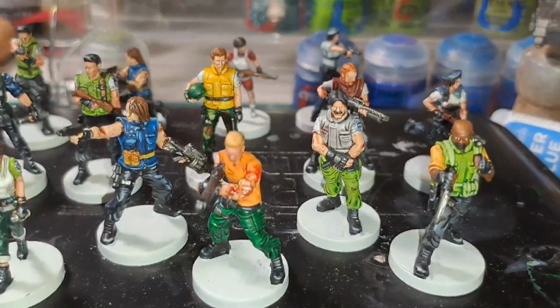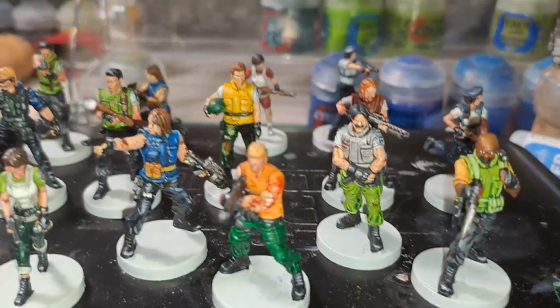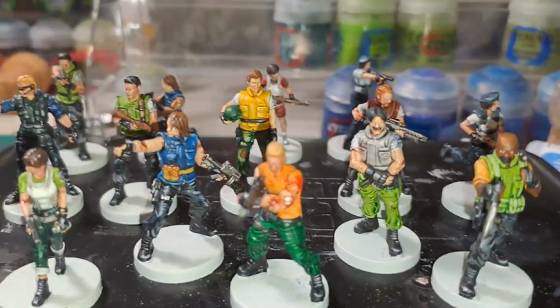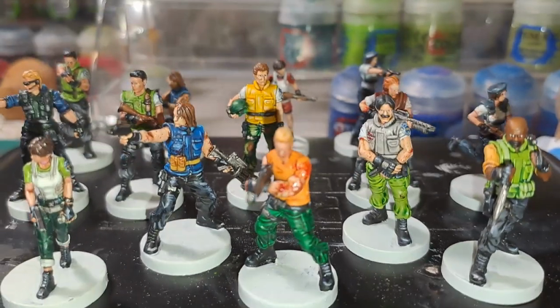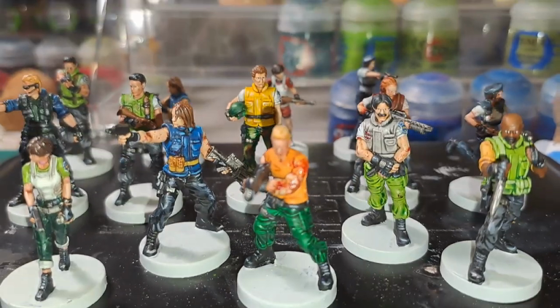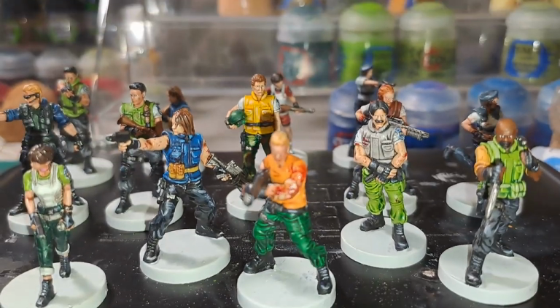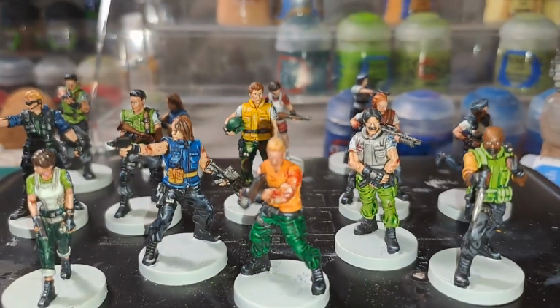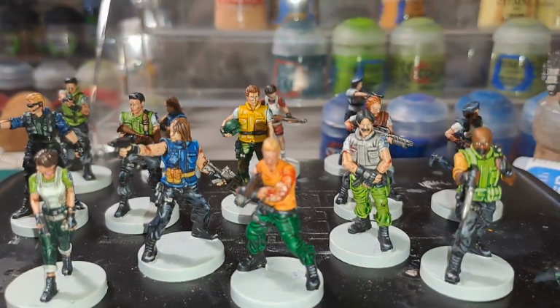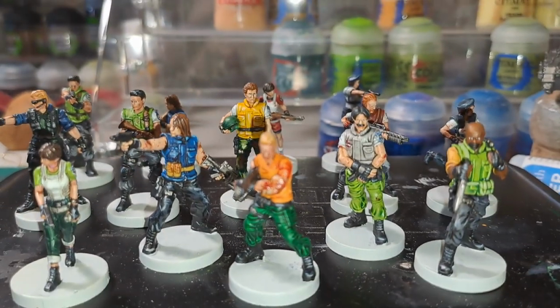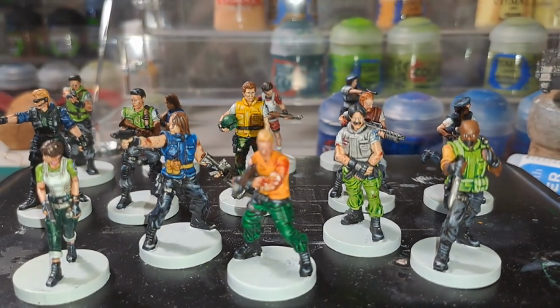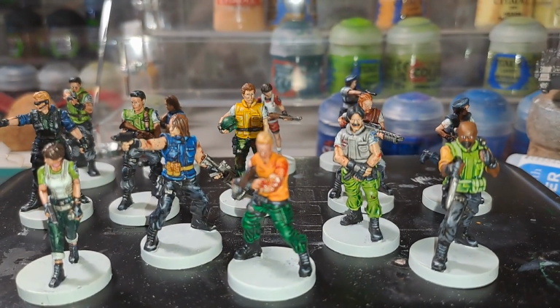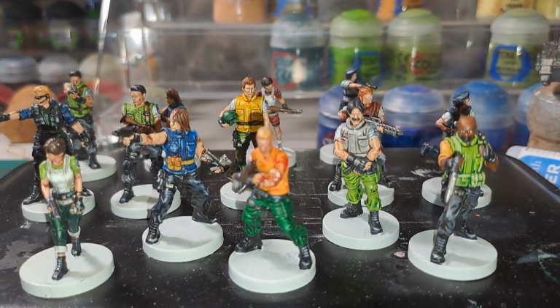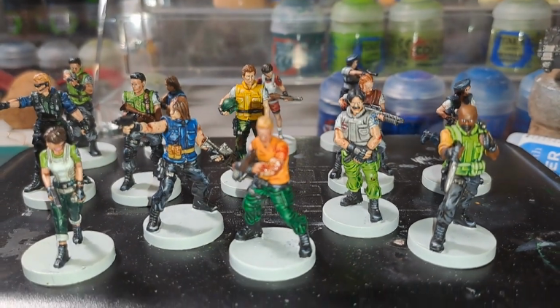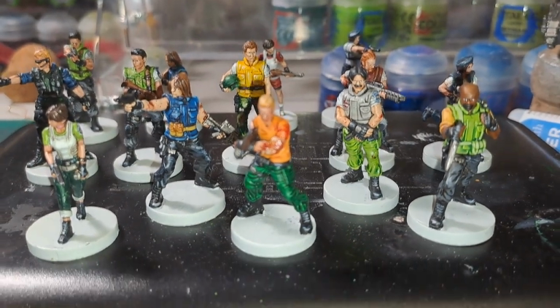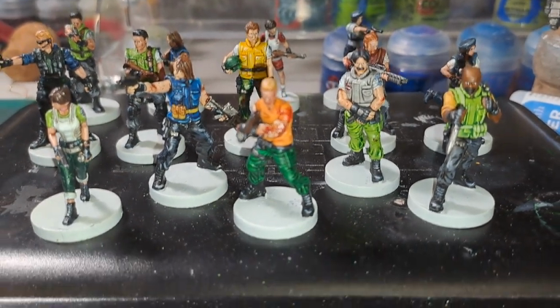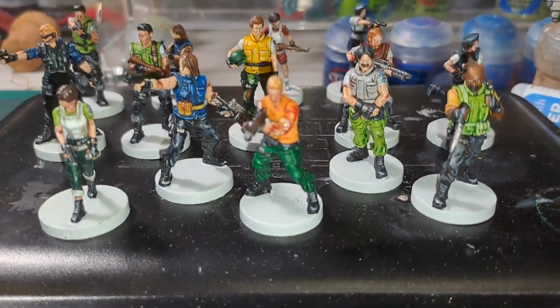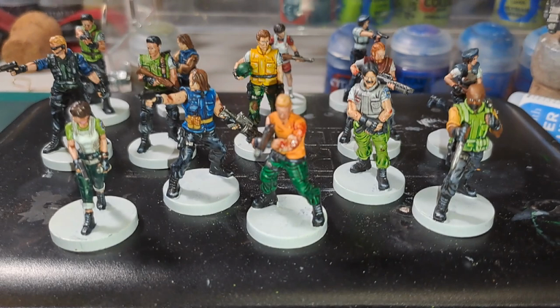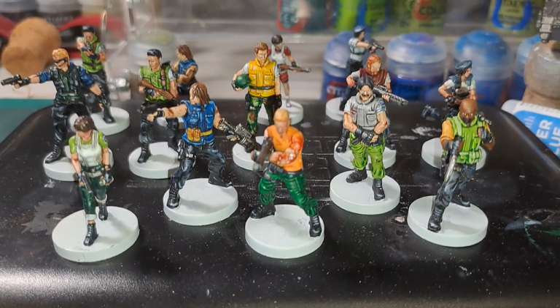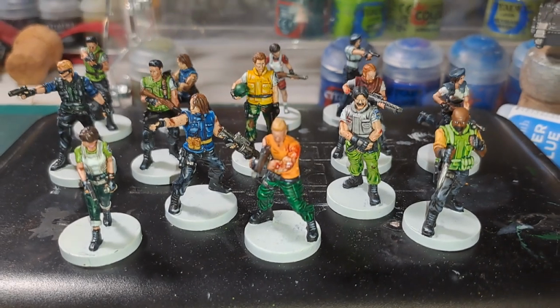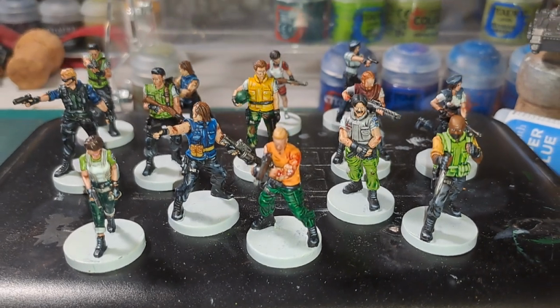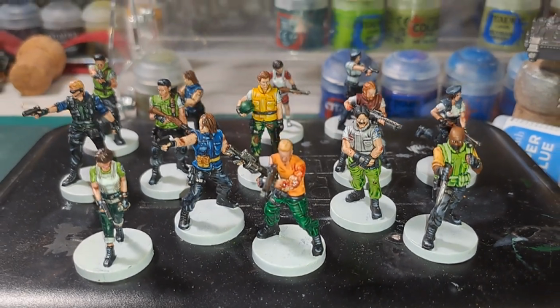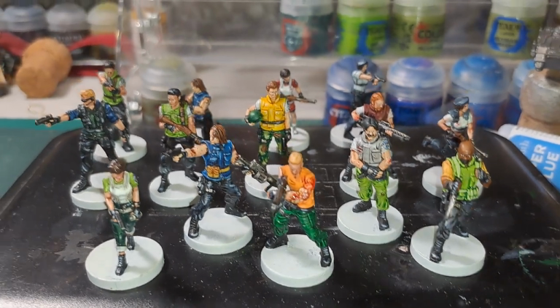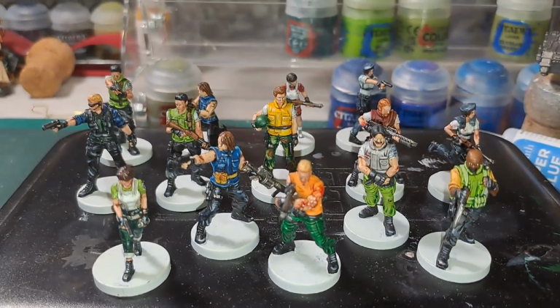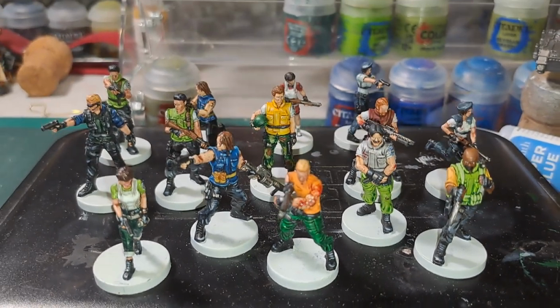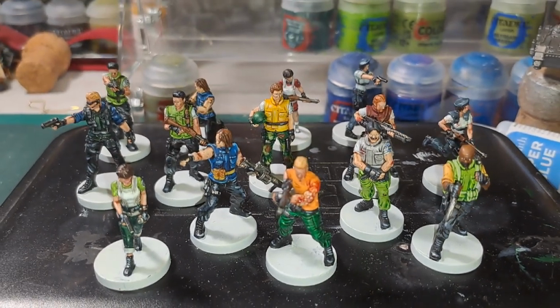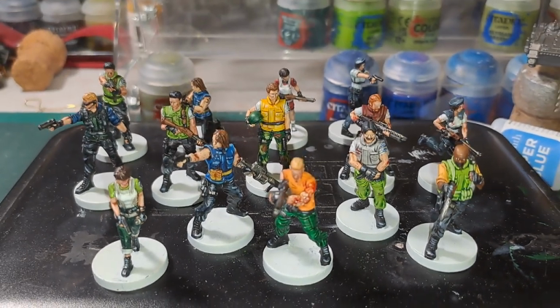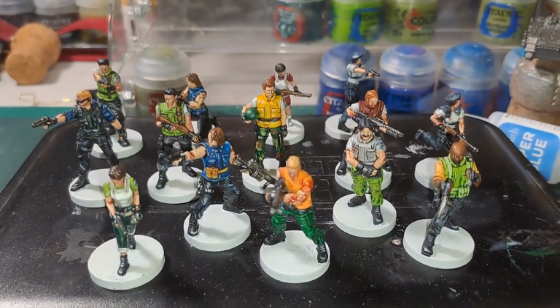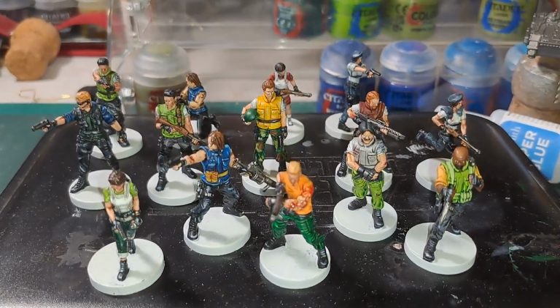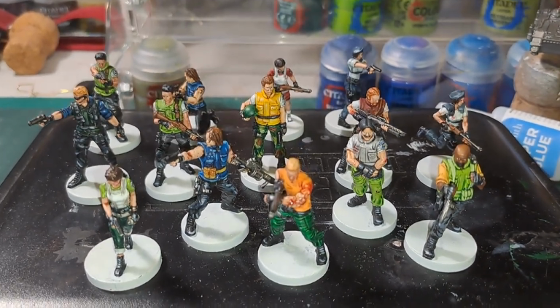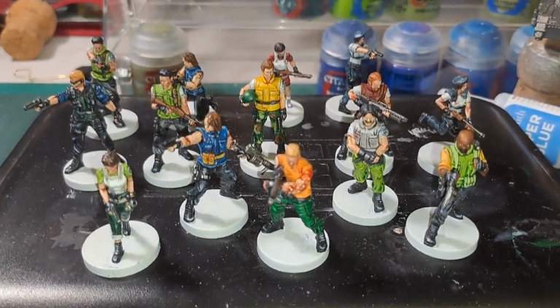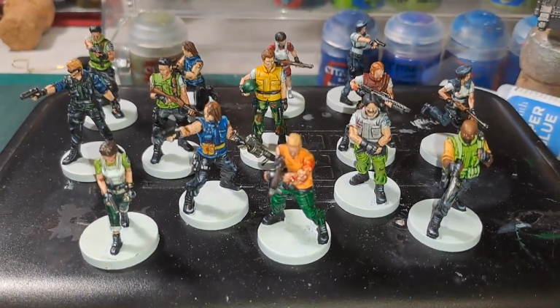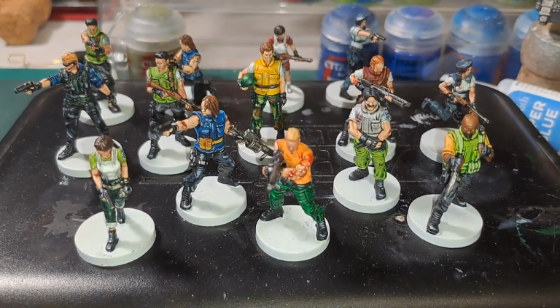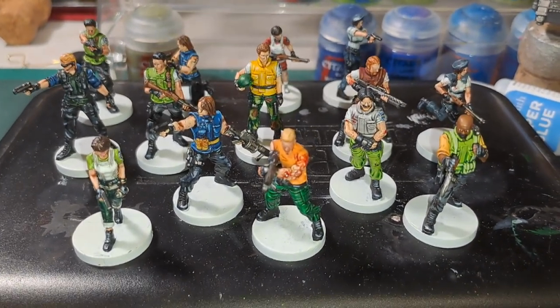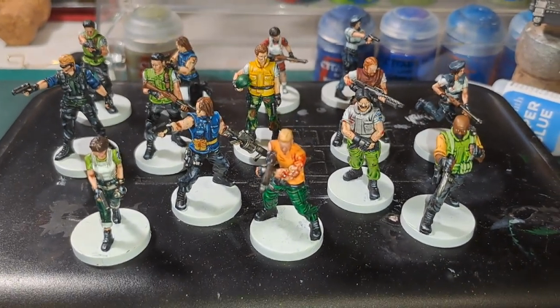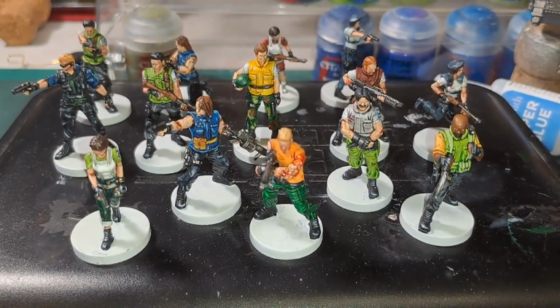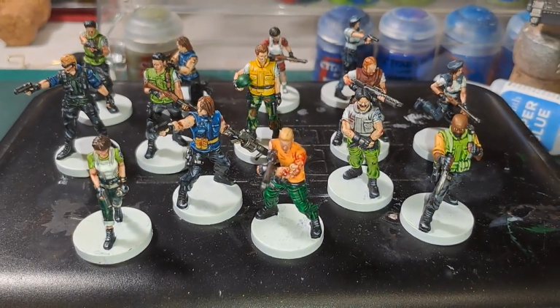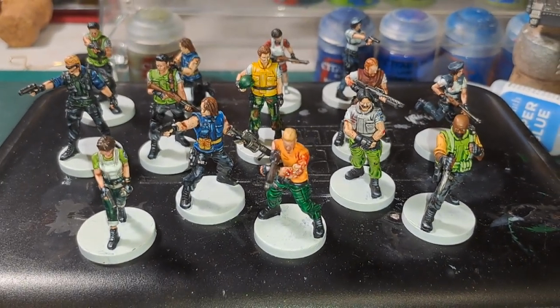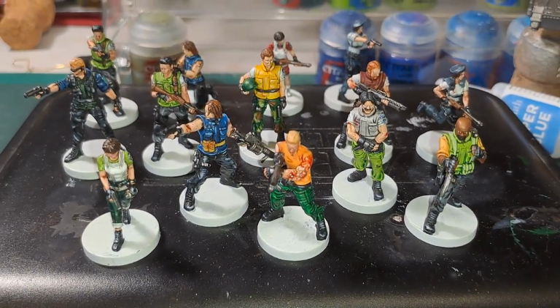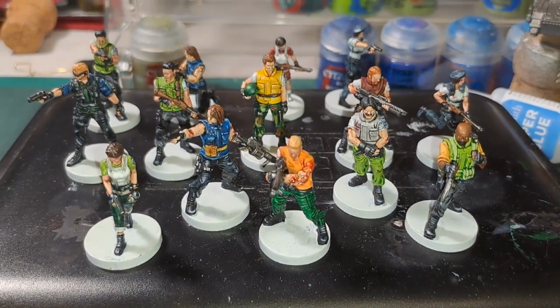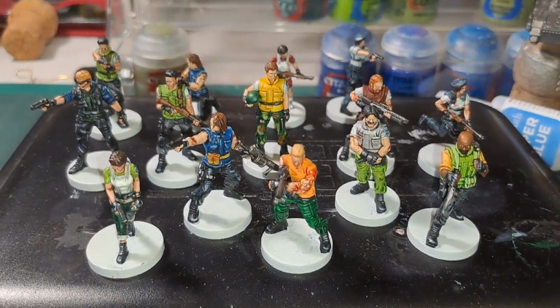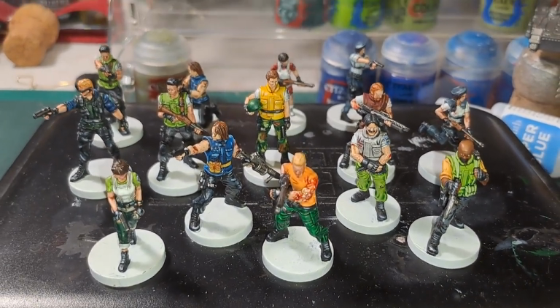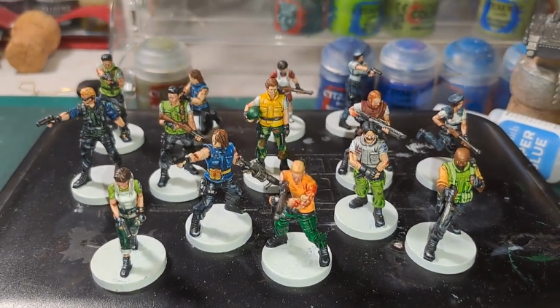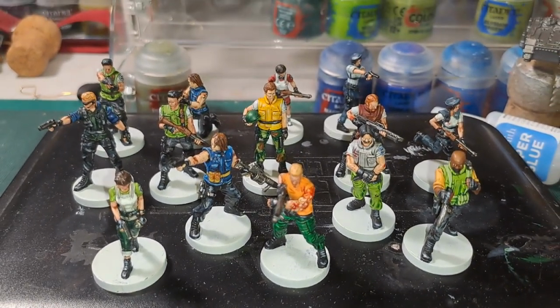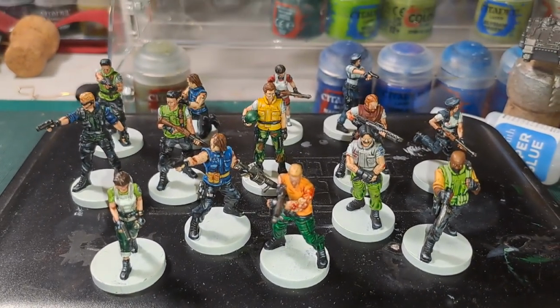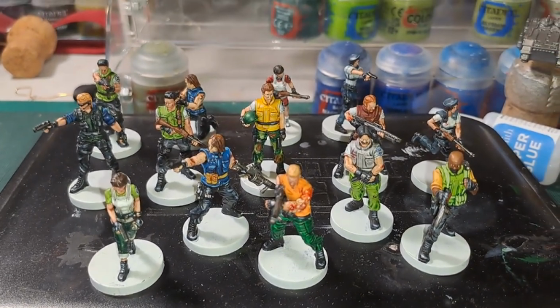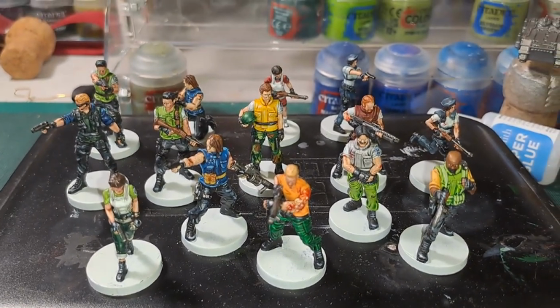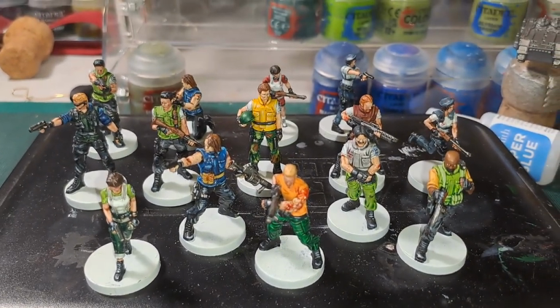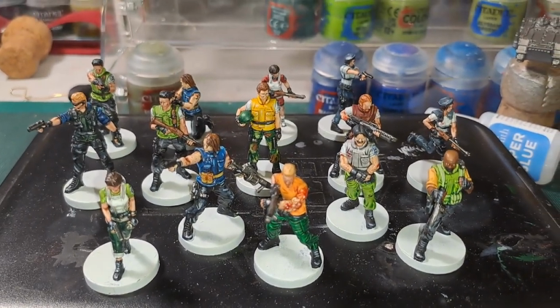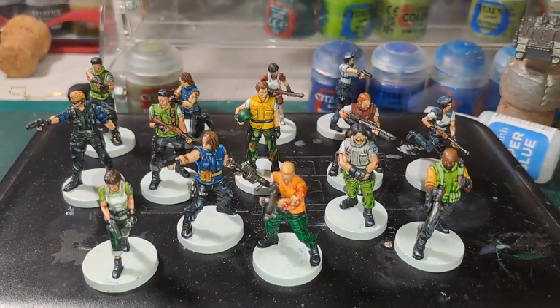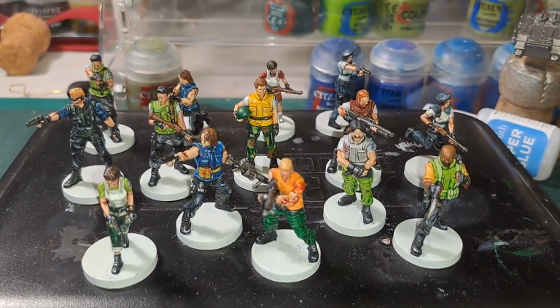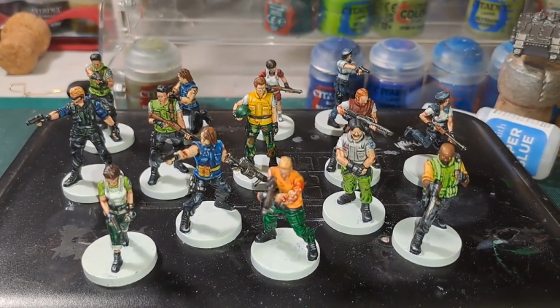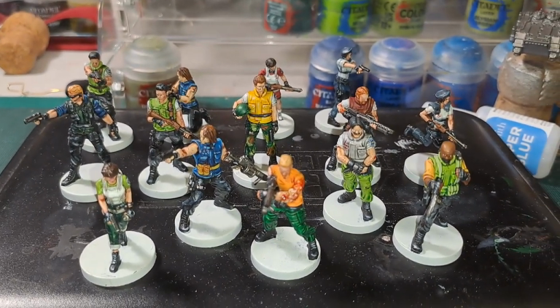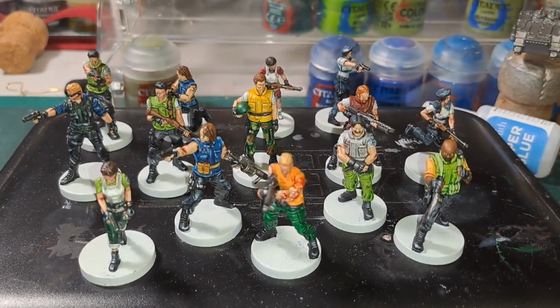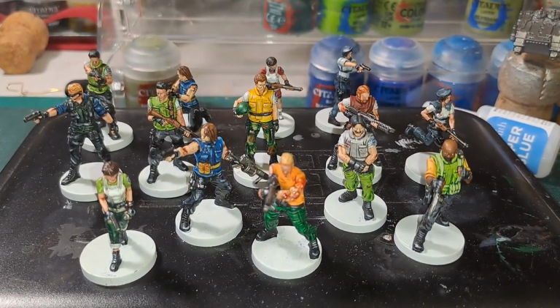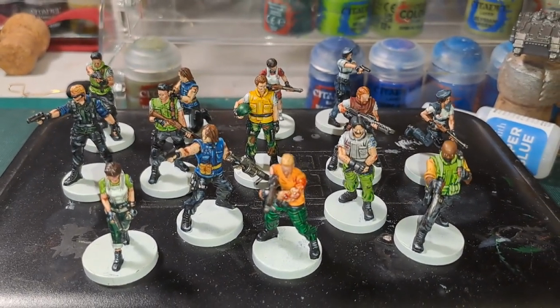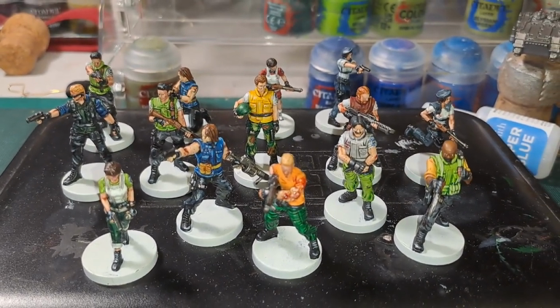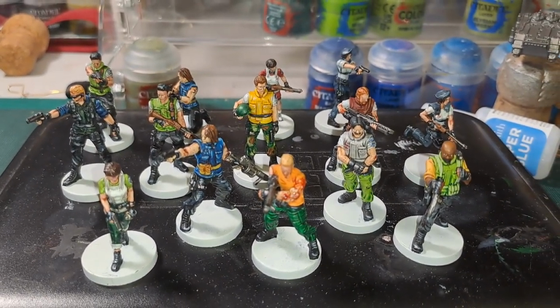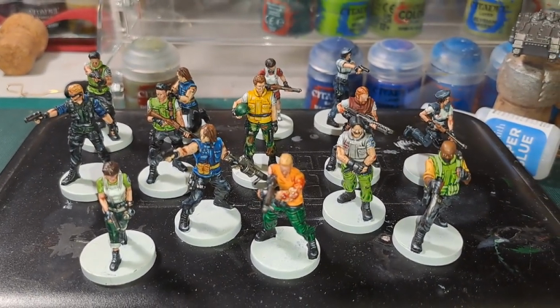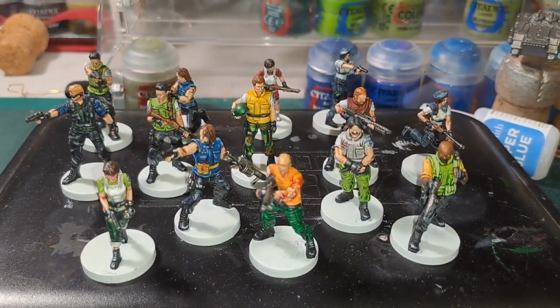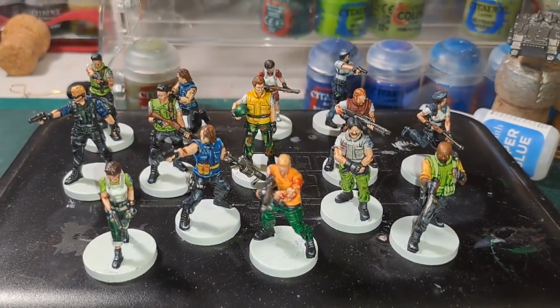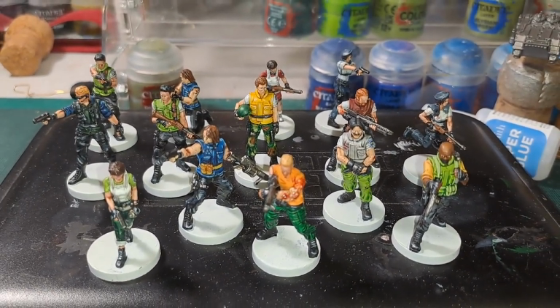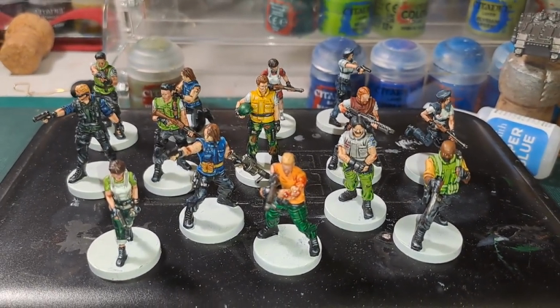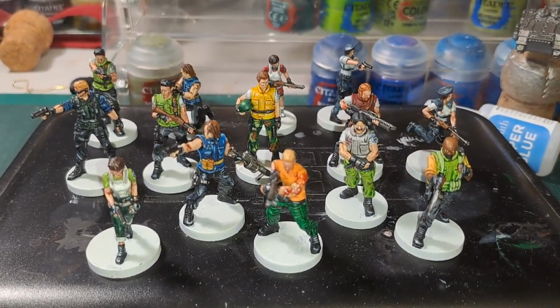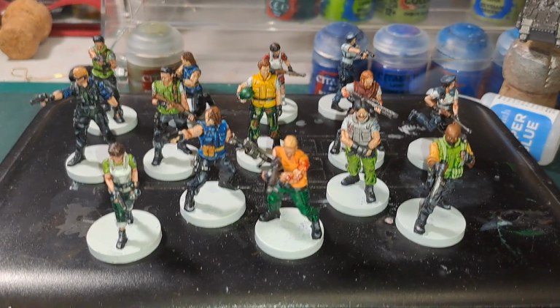And there you have it — Richard Aiken with the rest of his S.T.A.R.S. members. We are finally getting there — we have only got a couple more left.